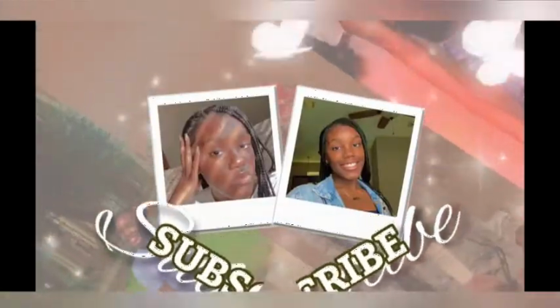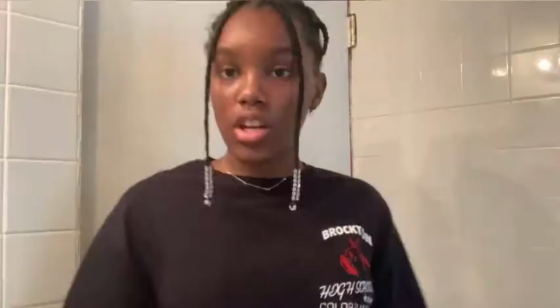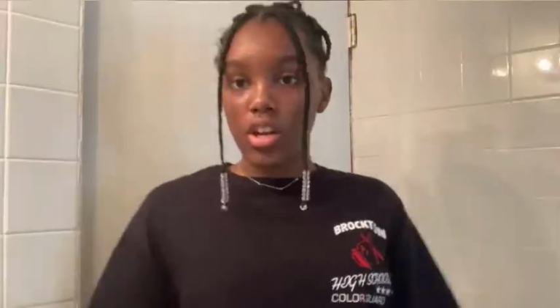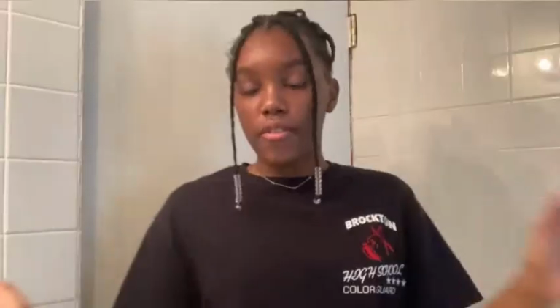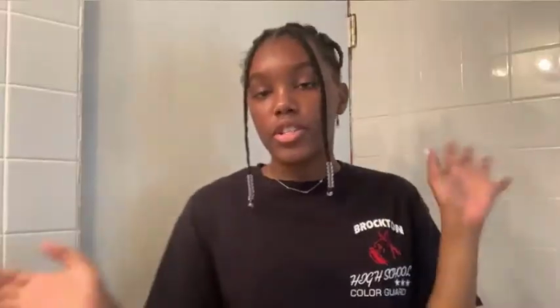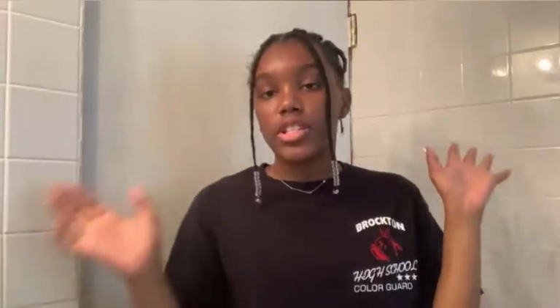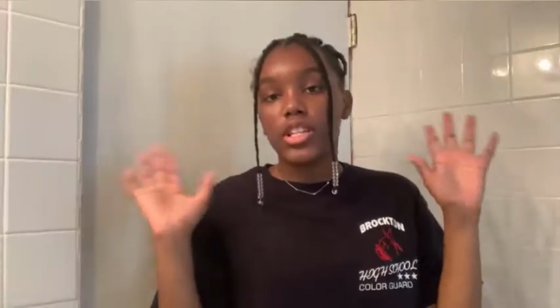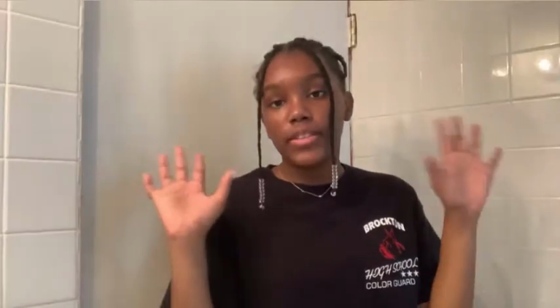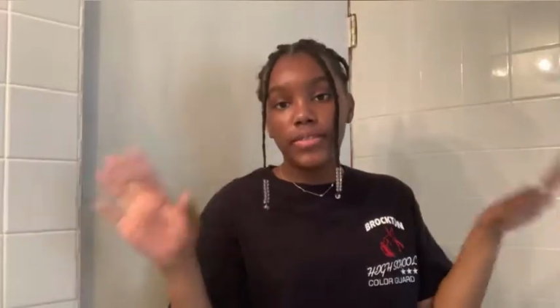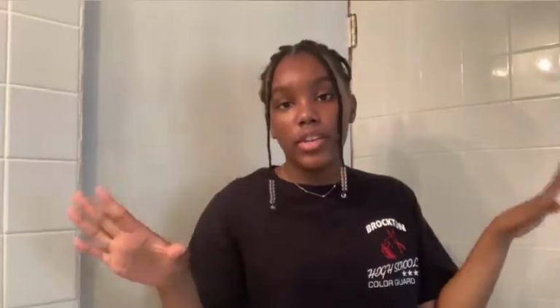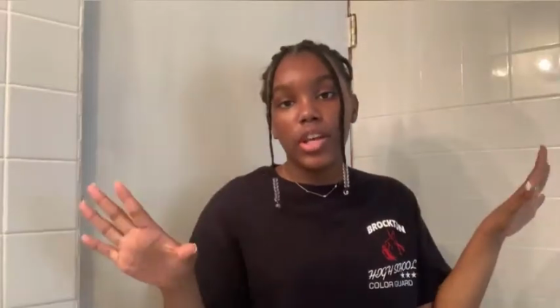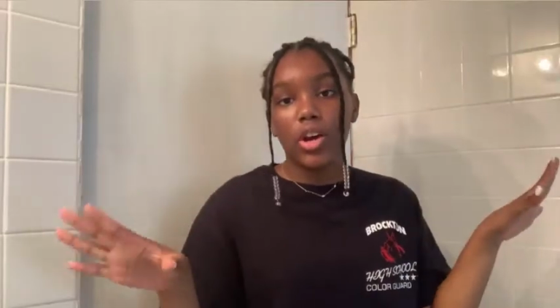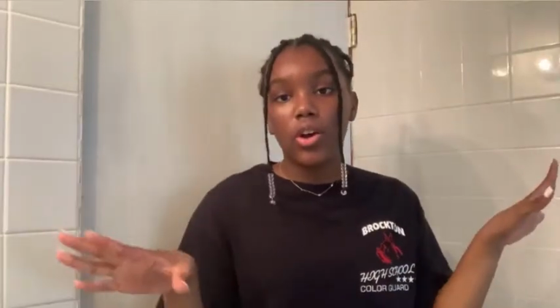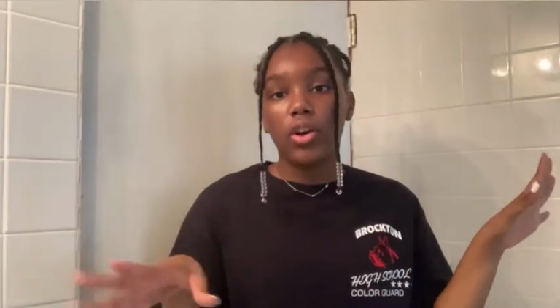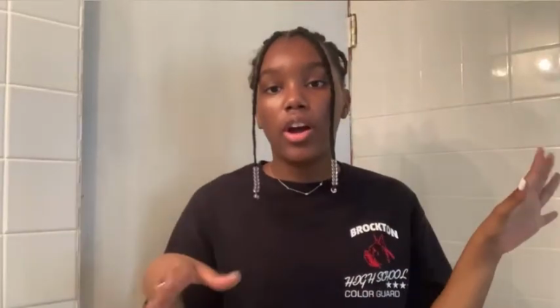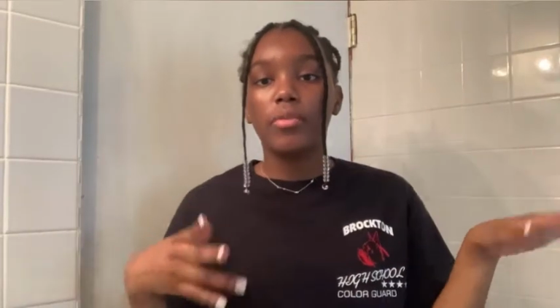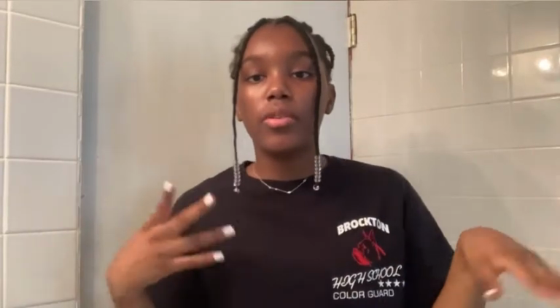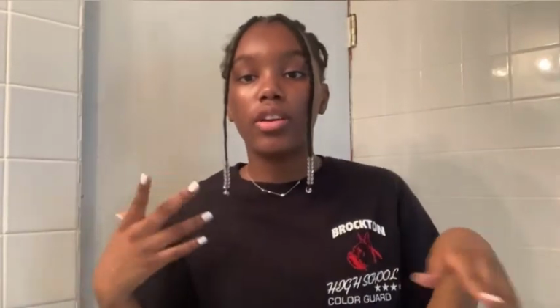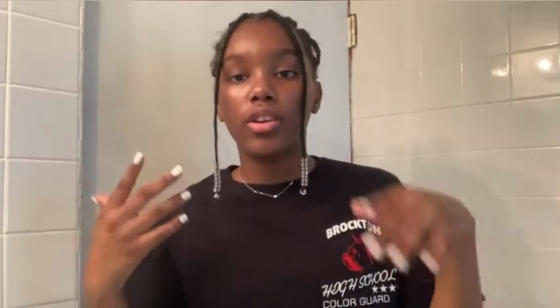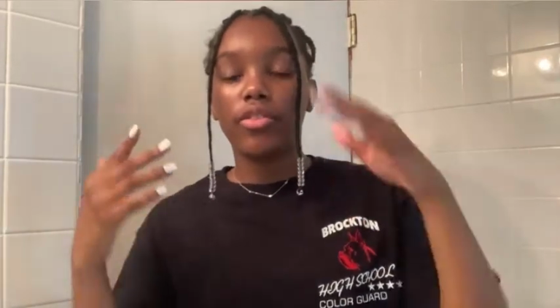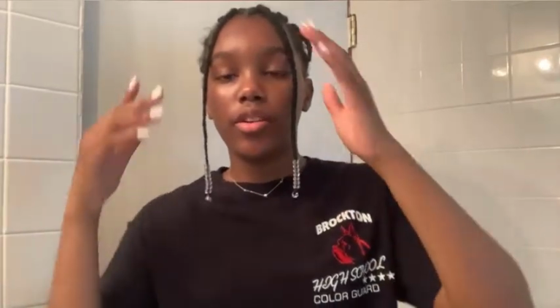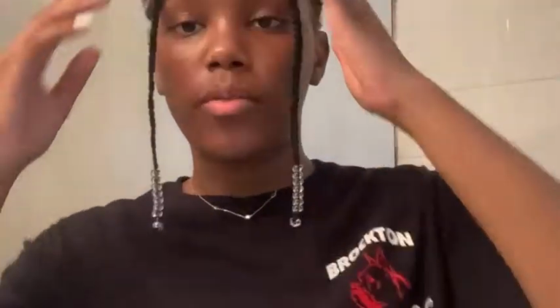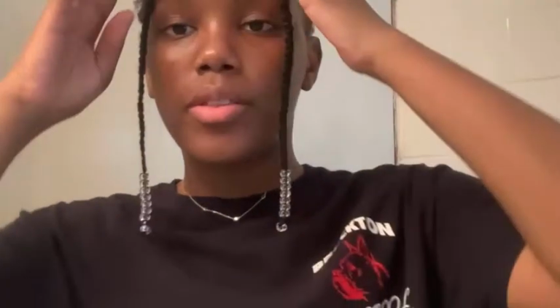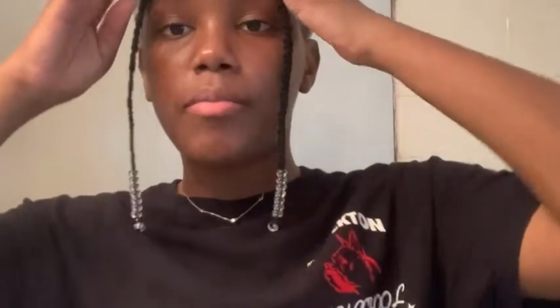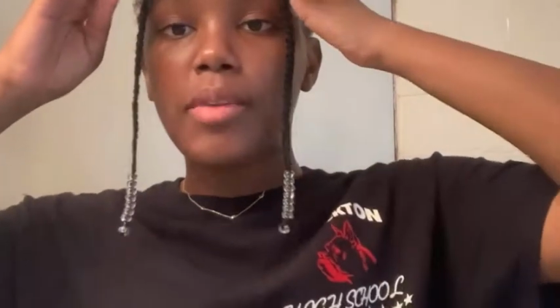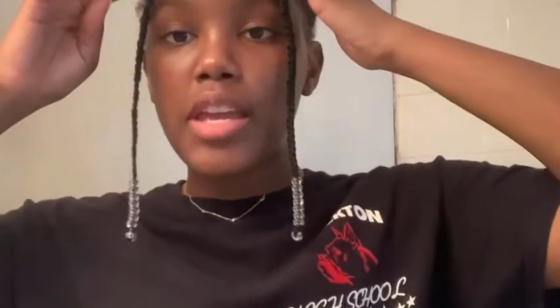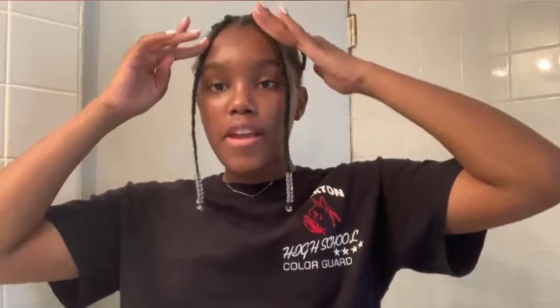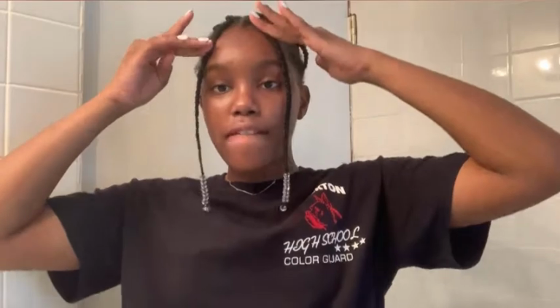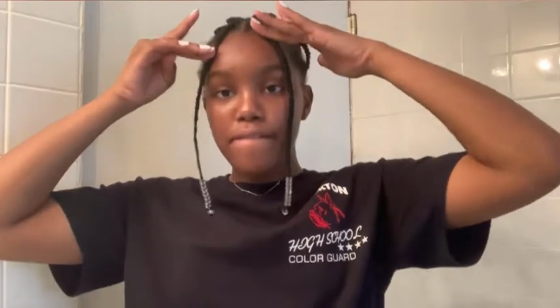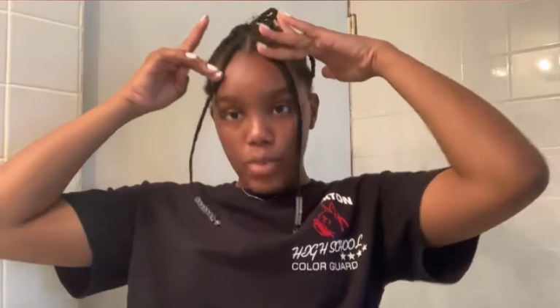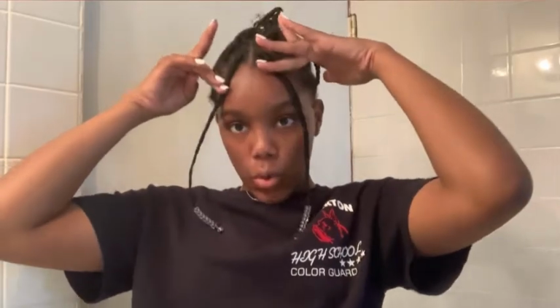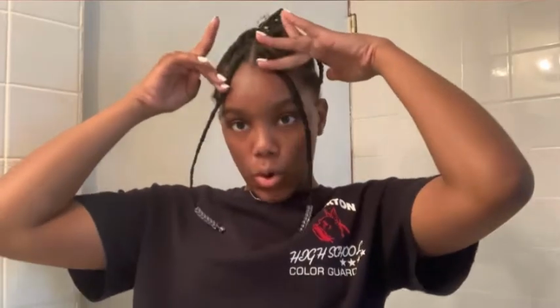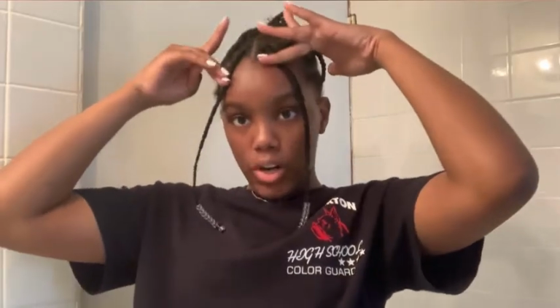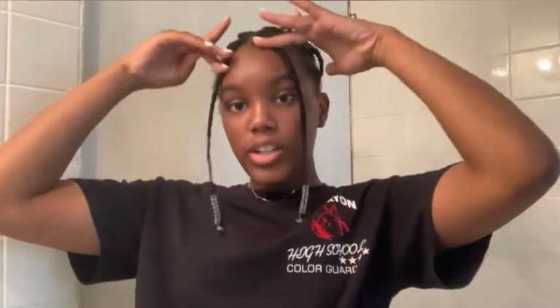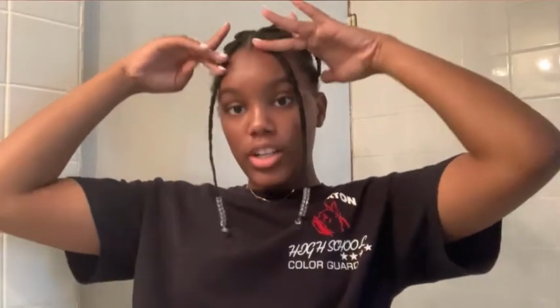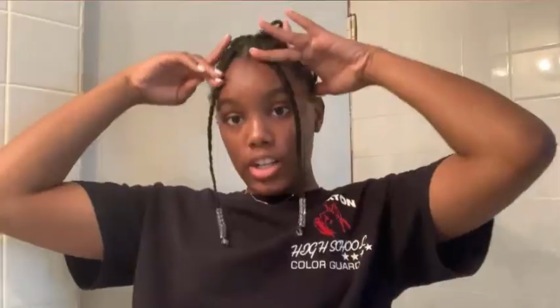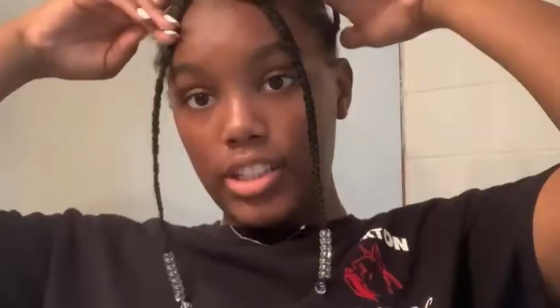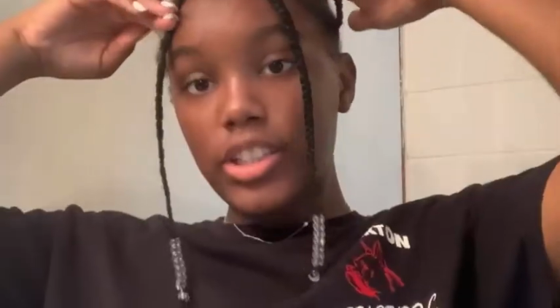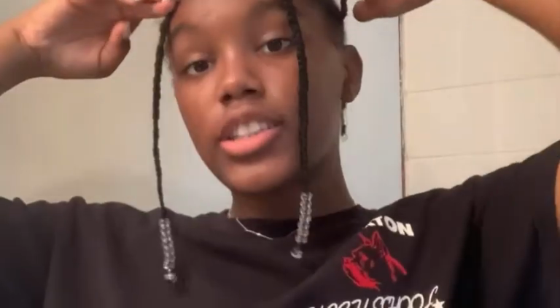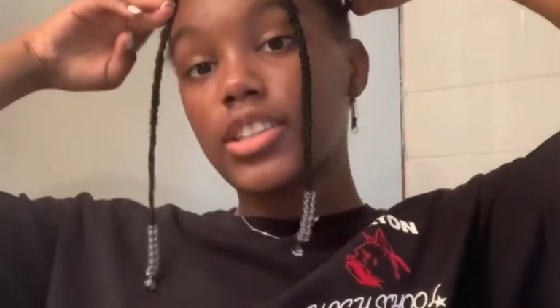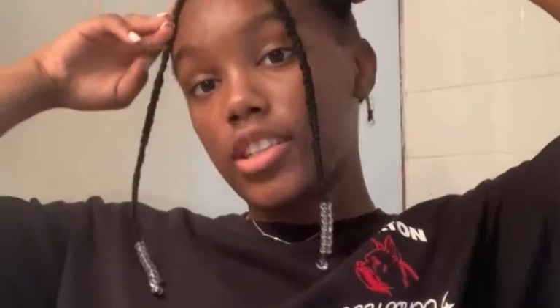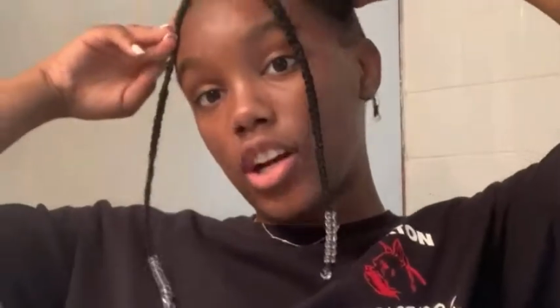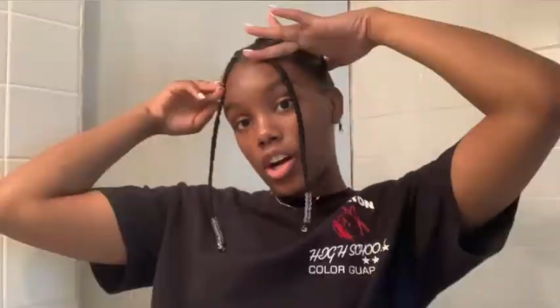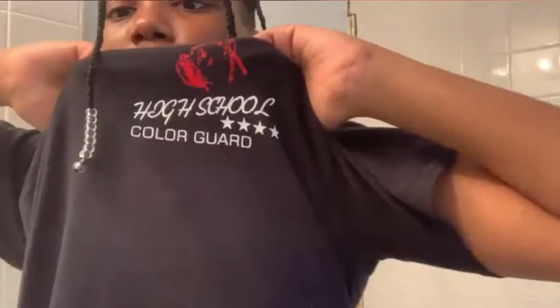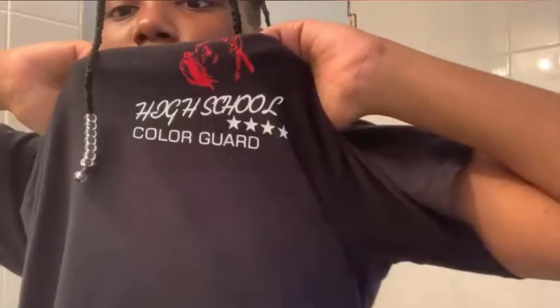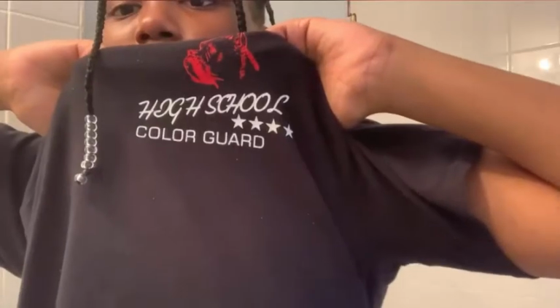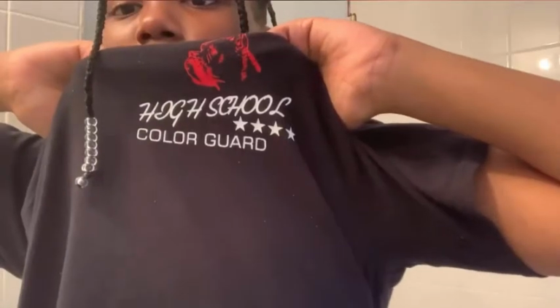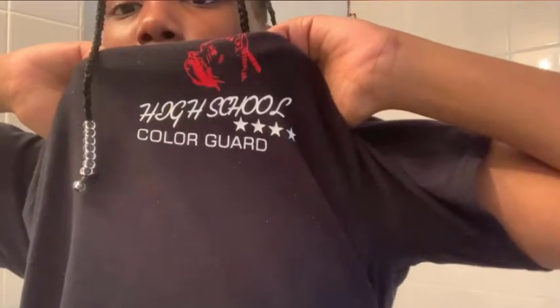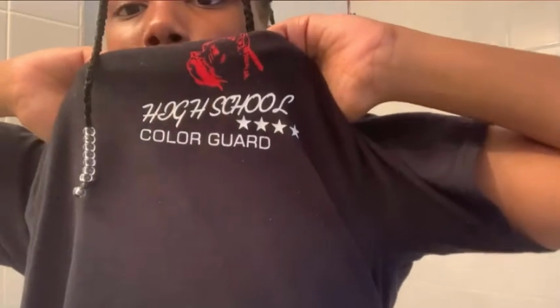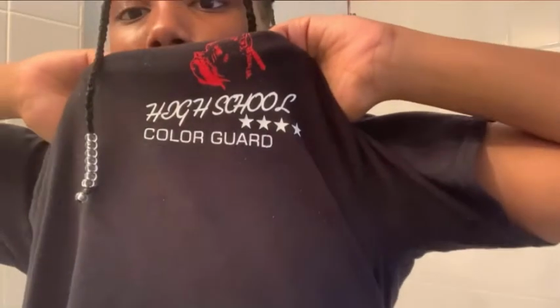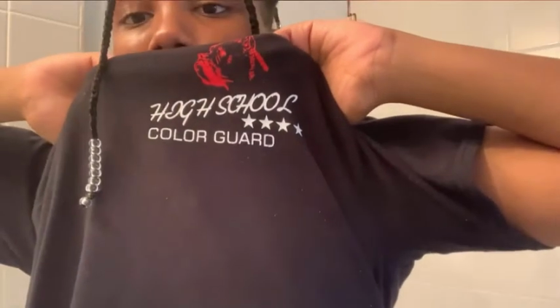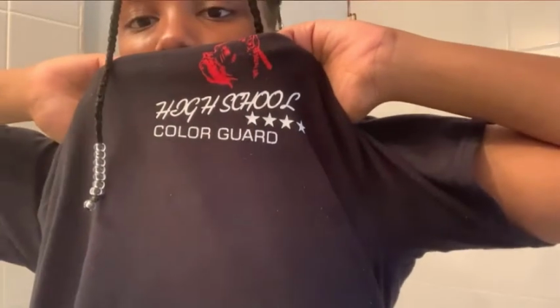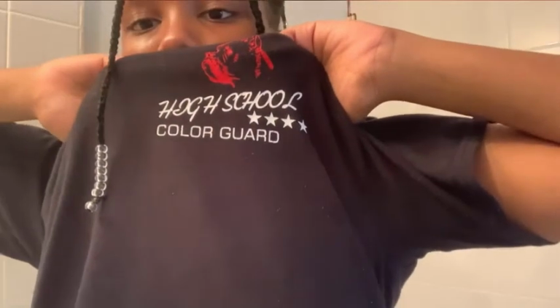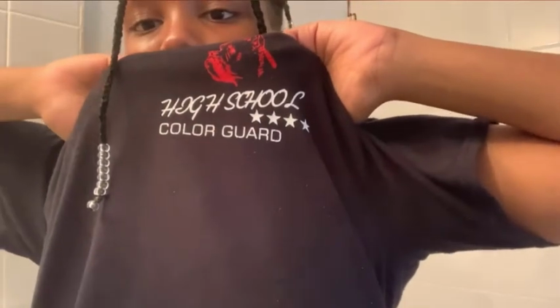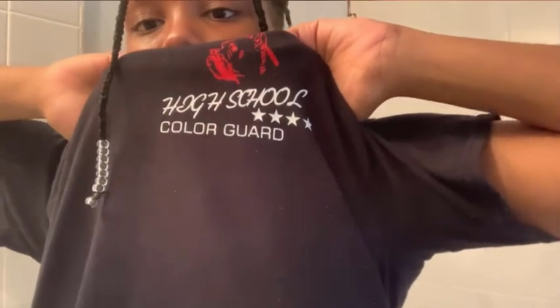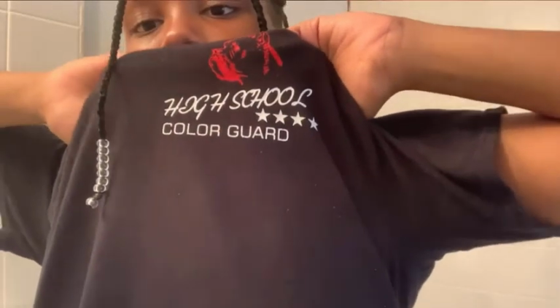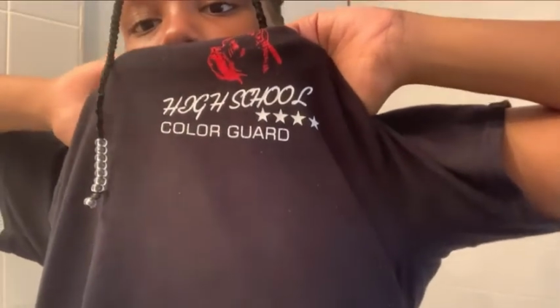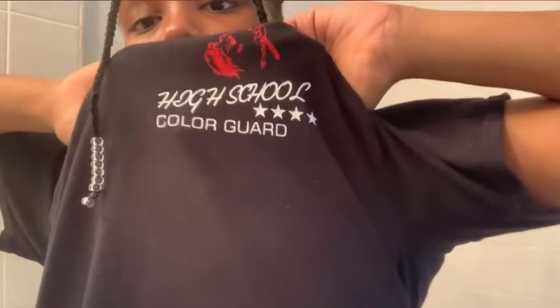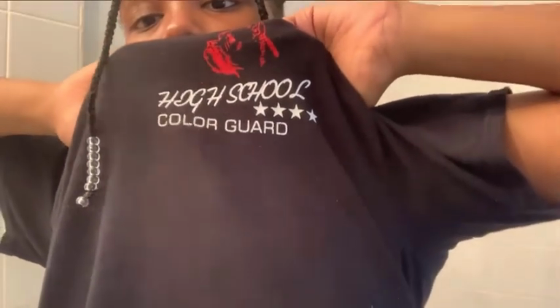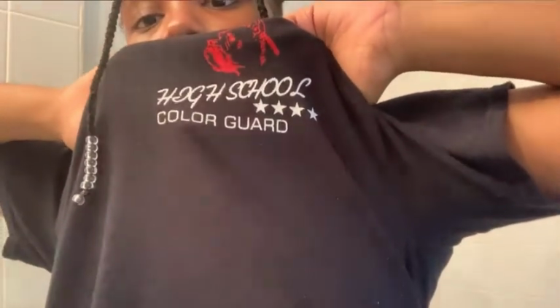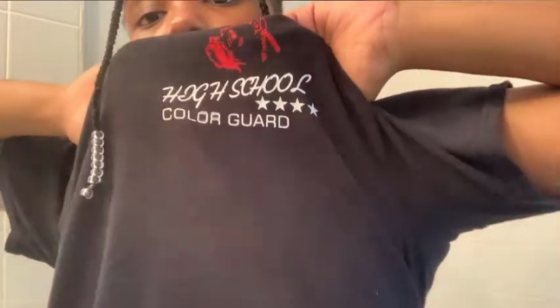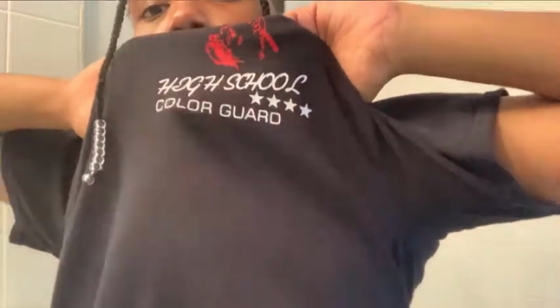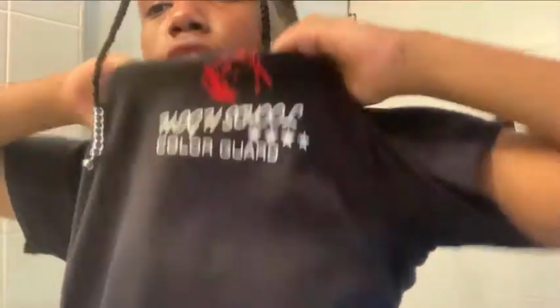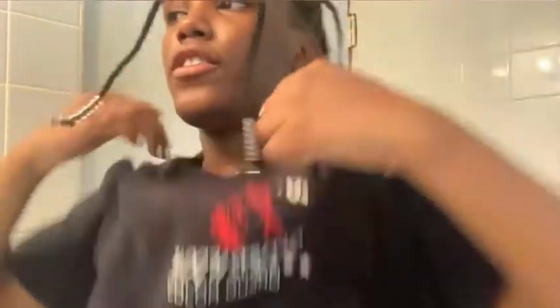For today's video, I'm going to get ready for color guard. I can already see it, but yeah, color guard.